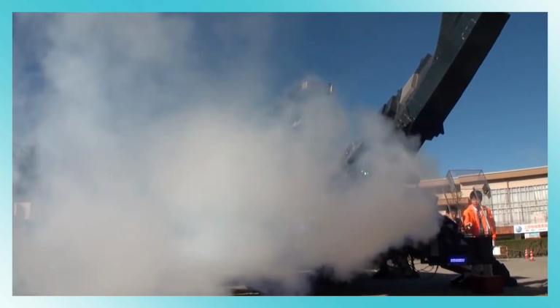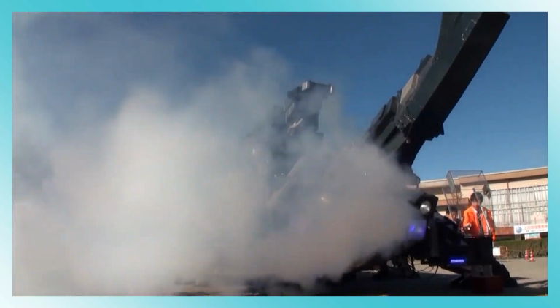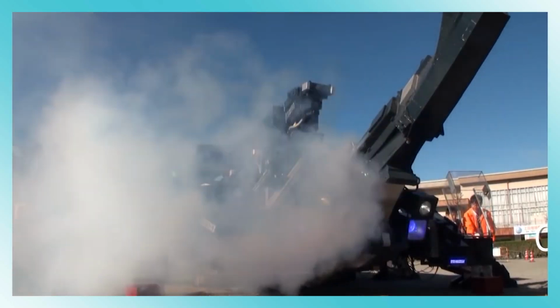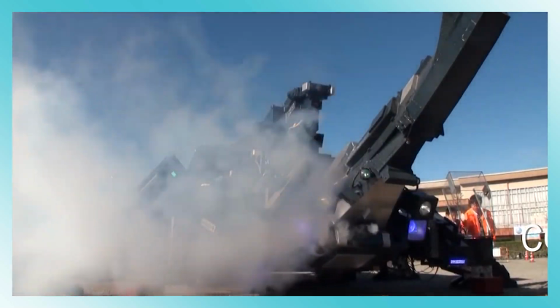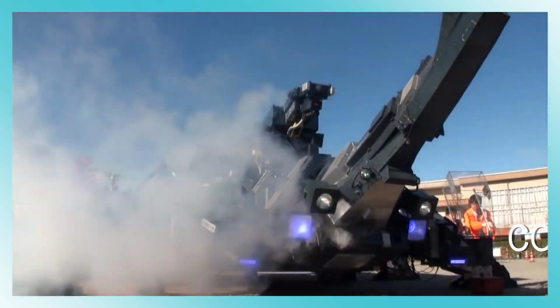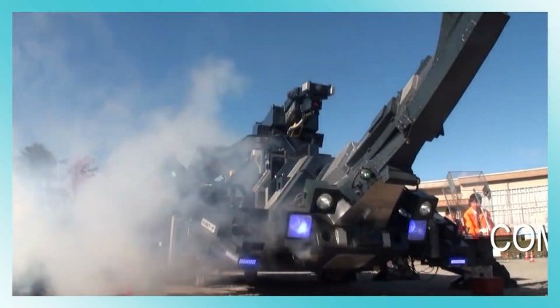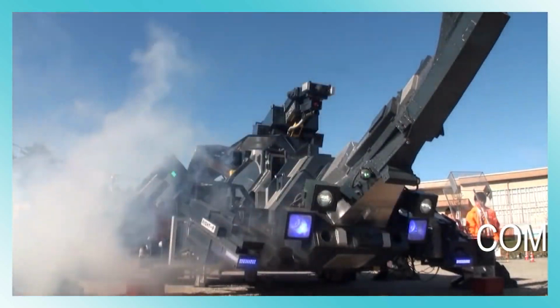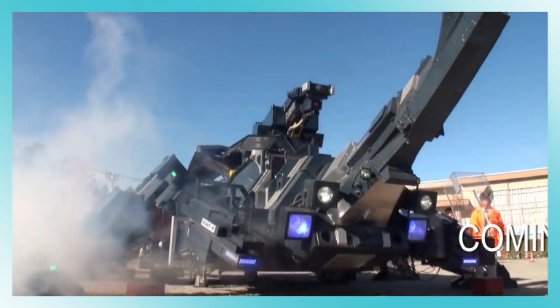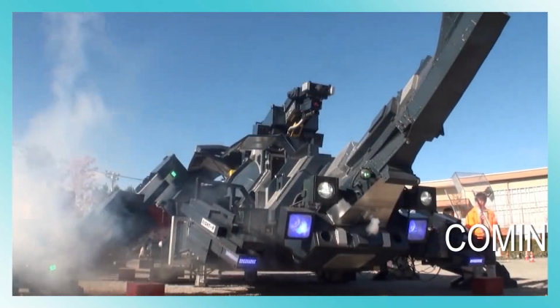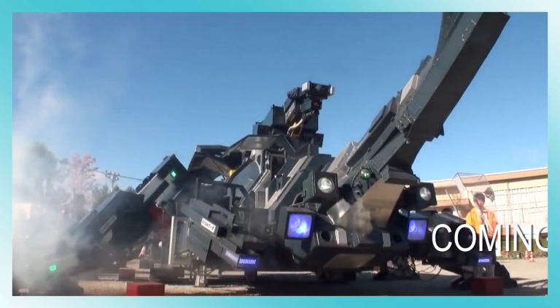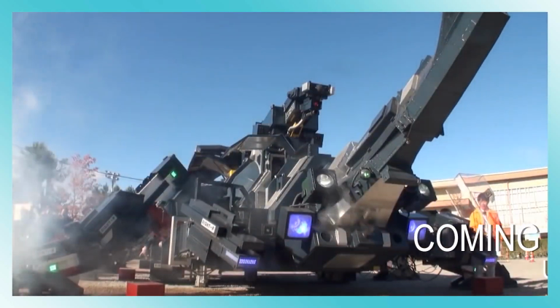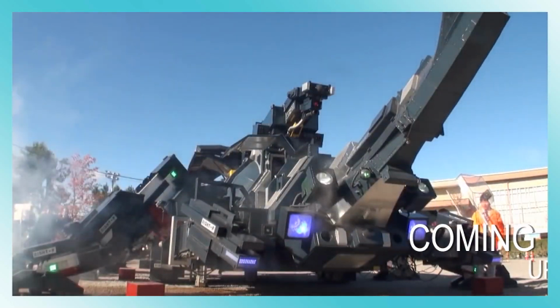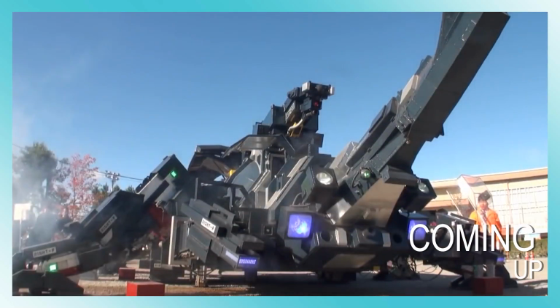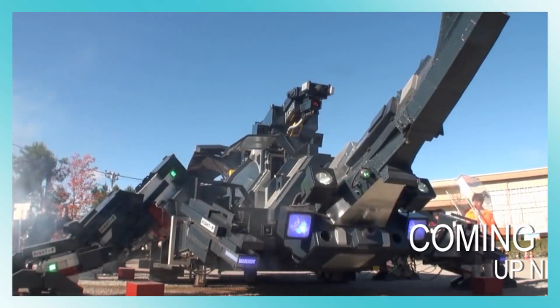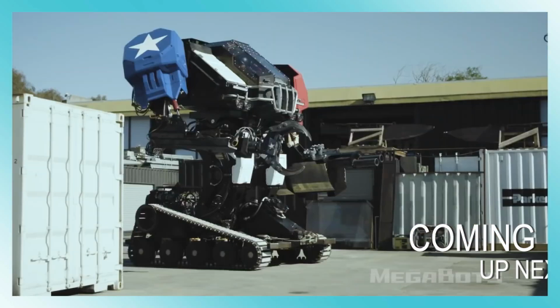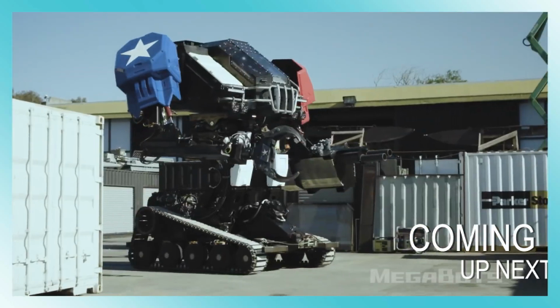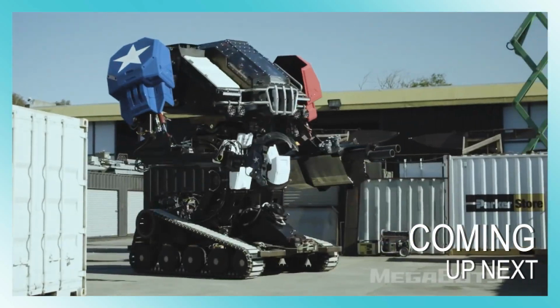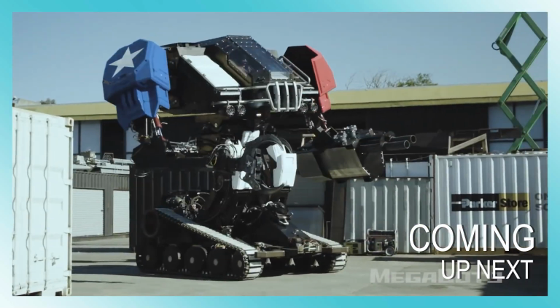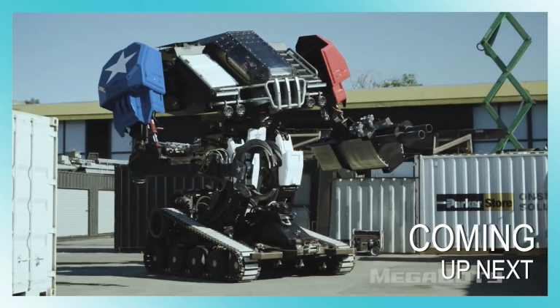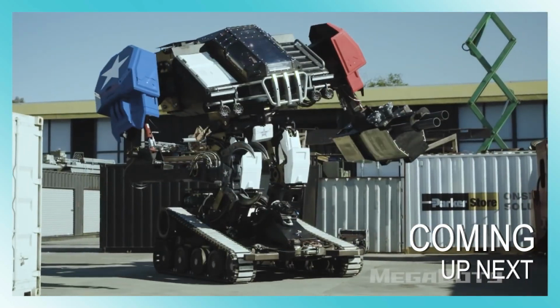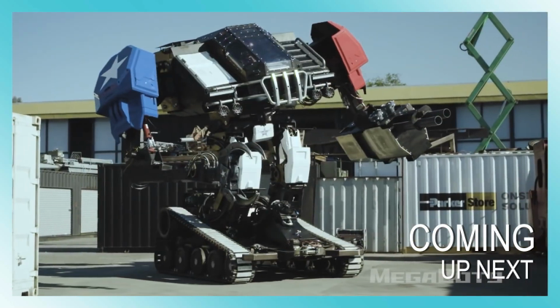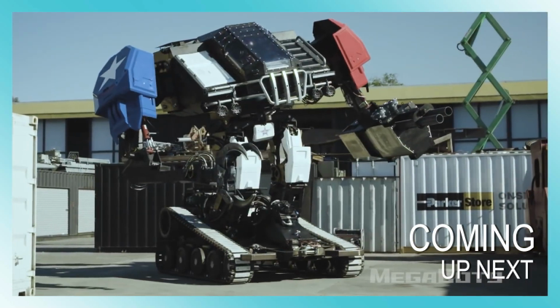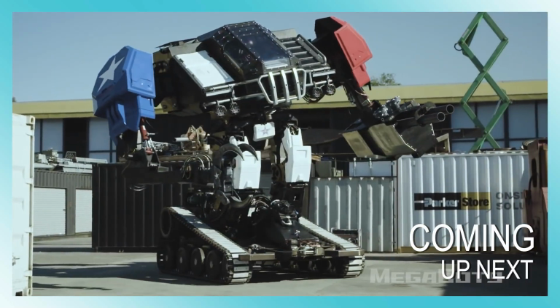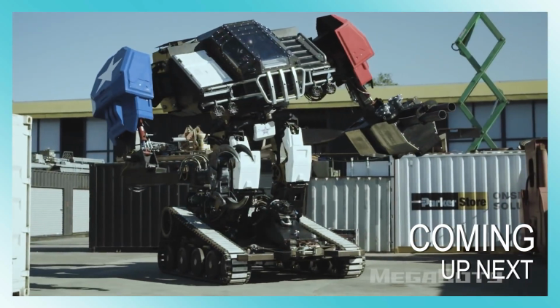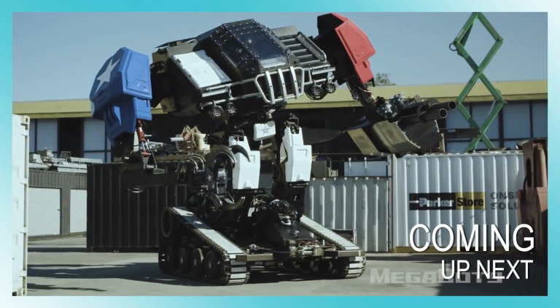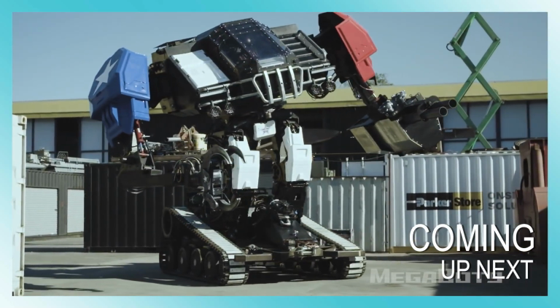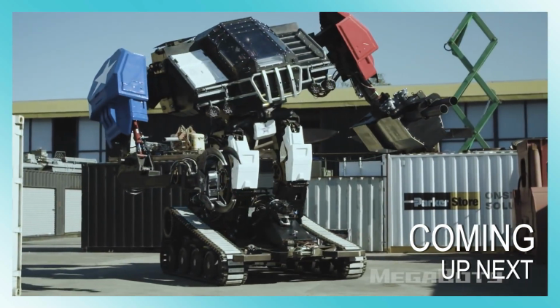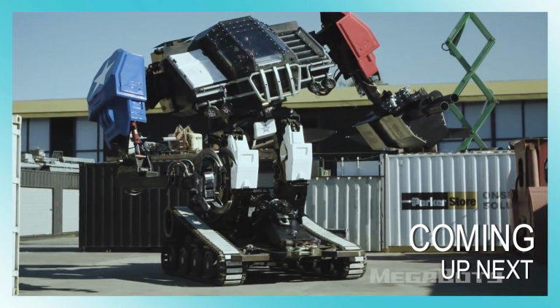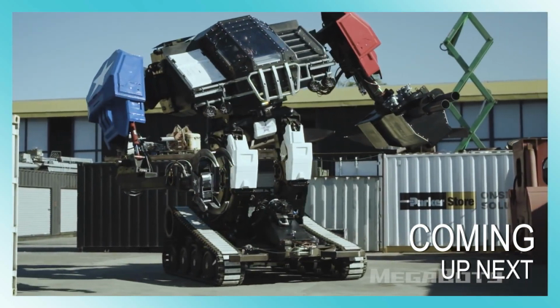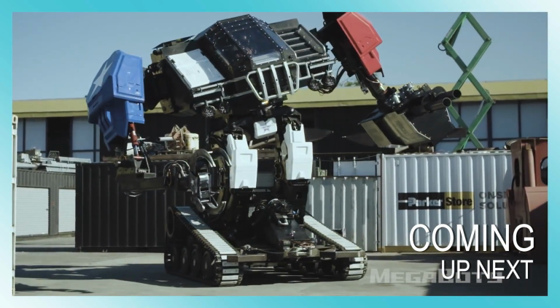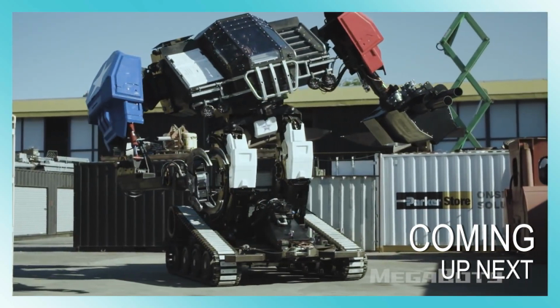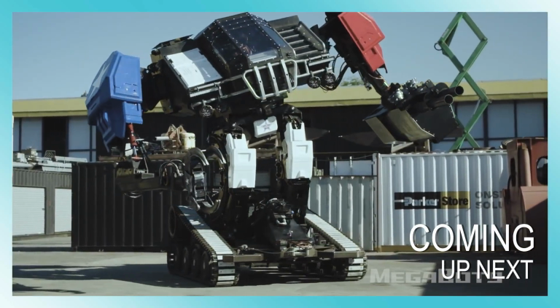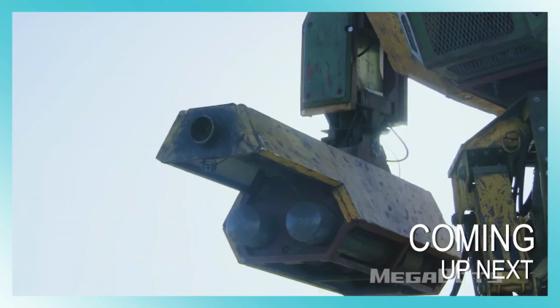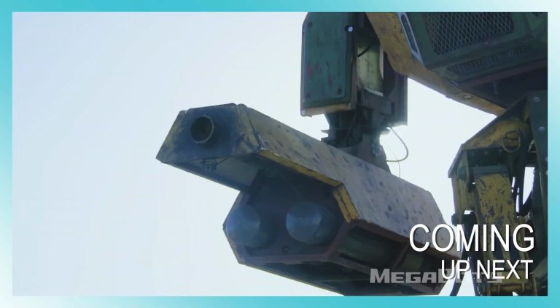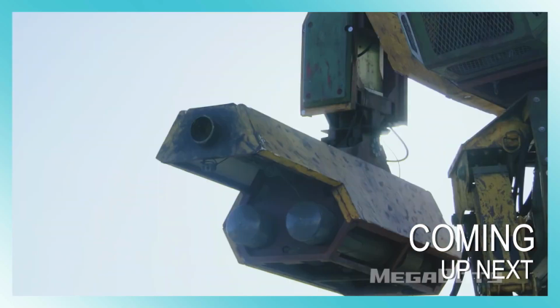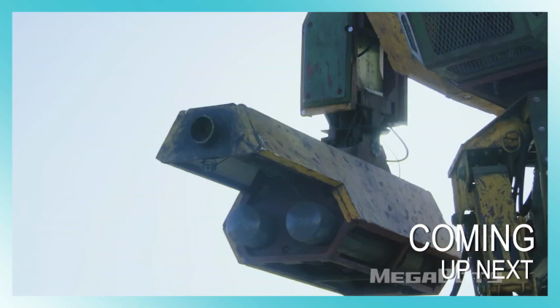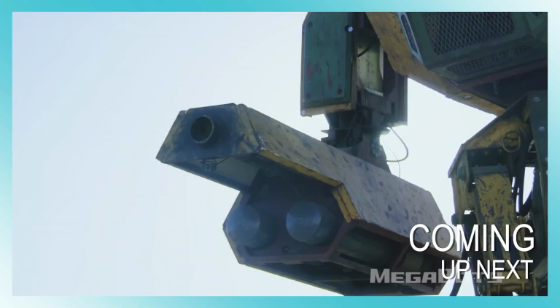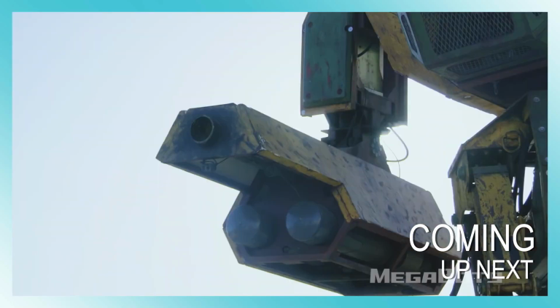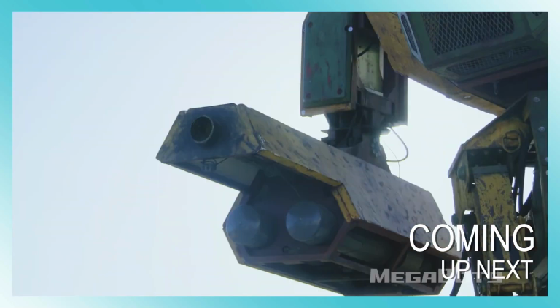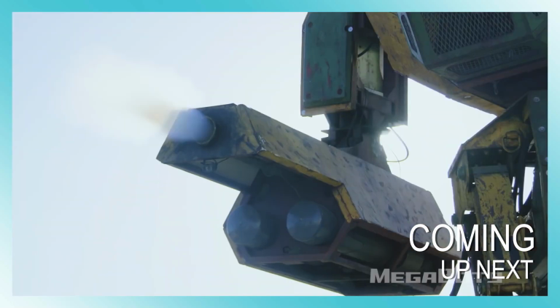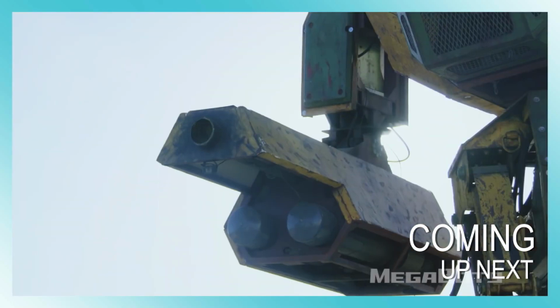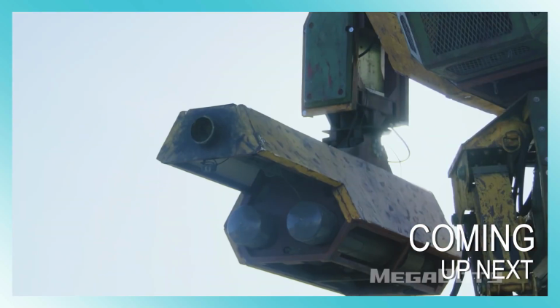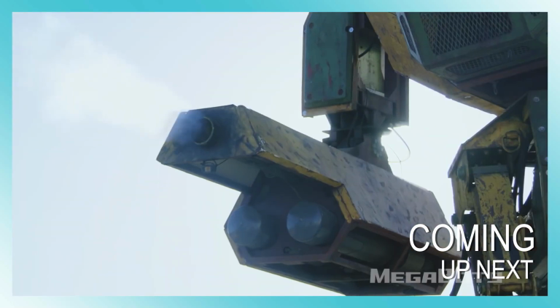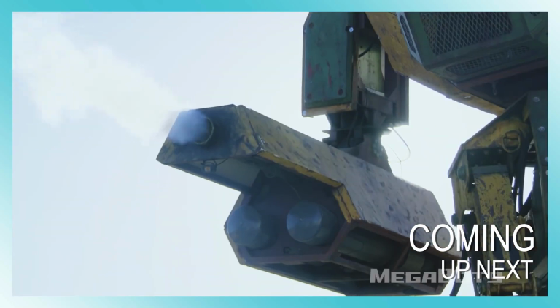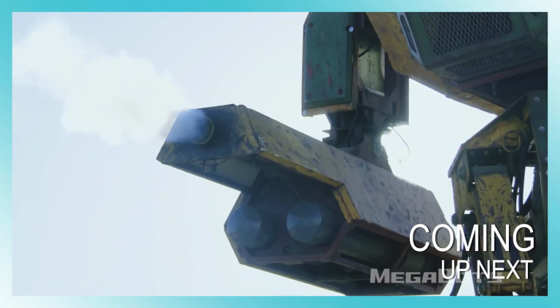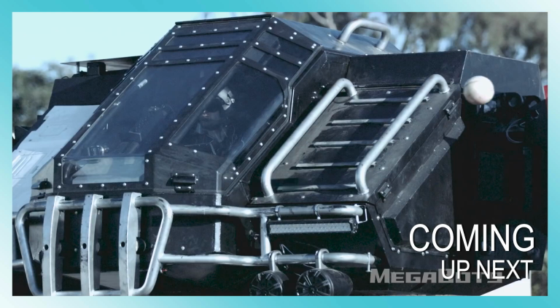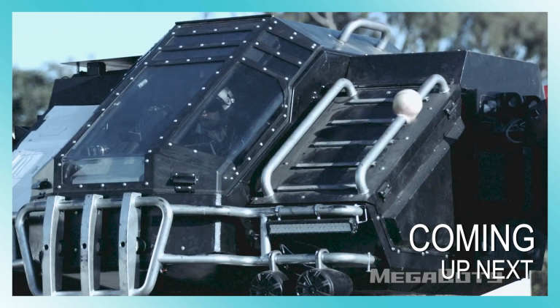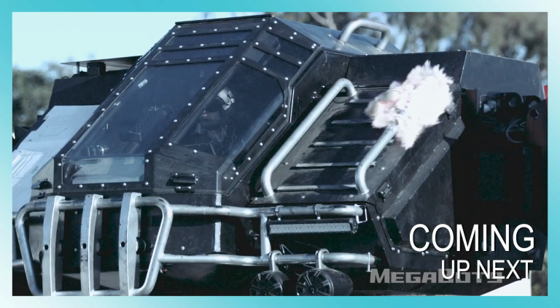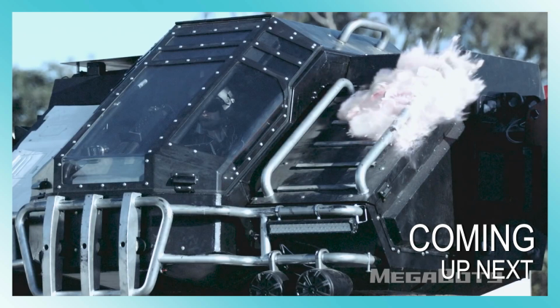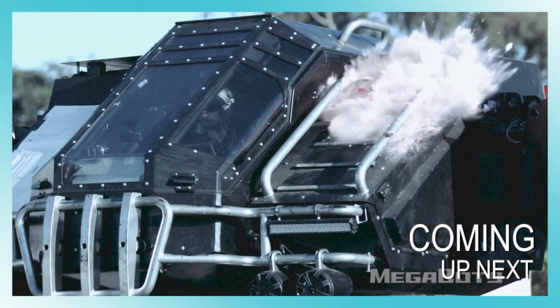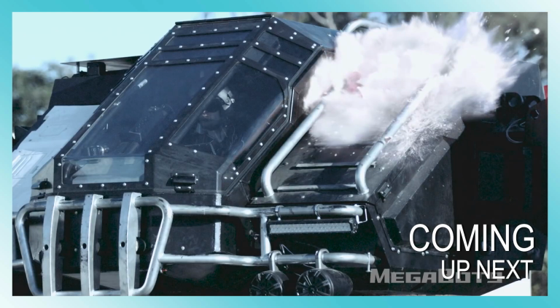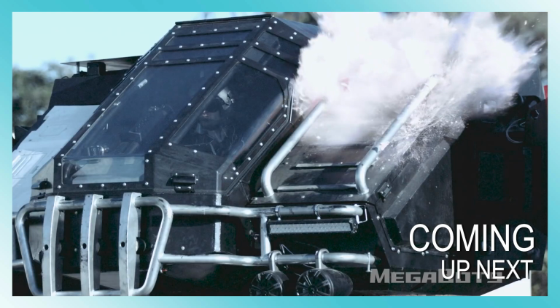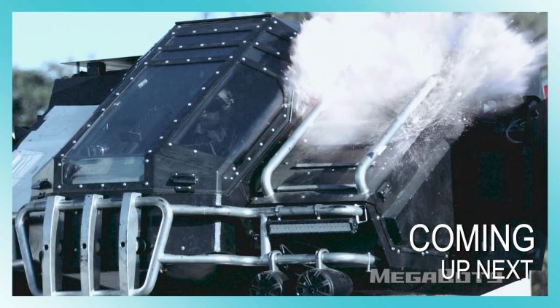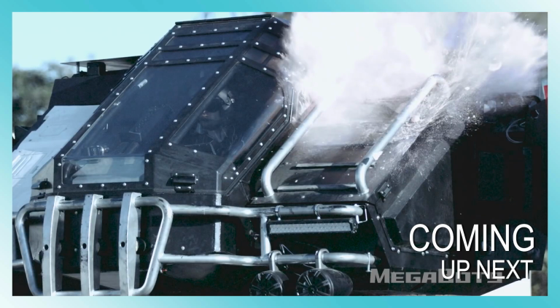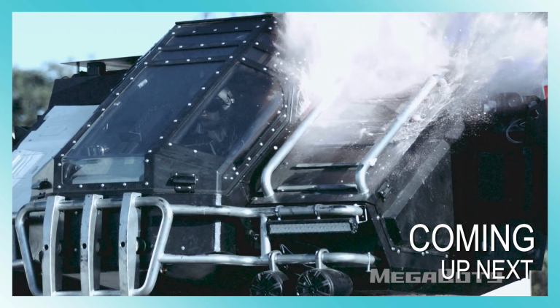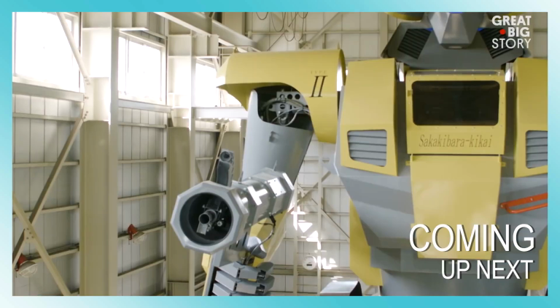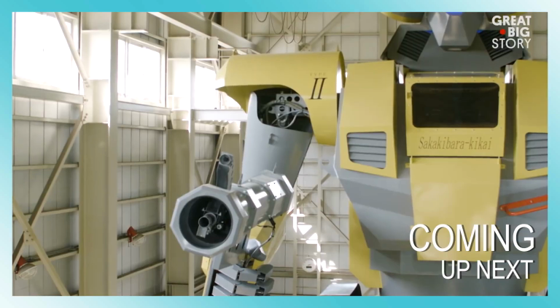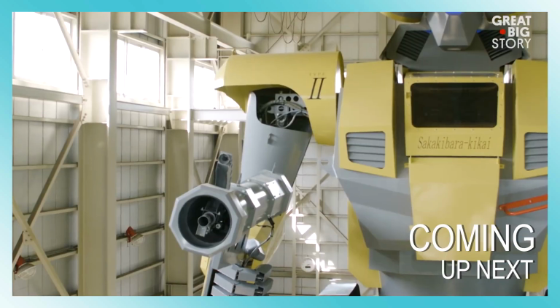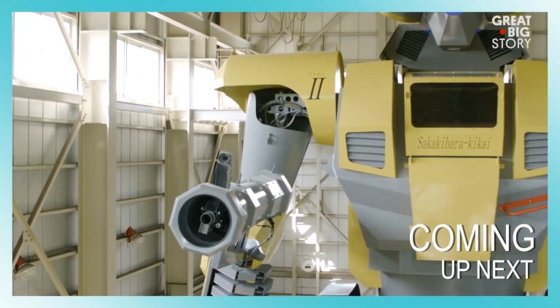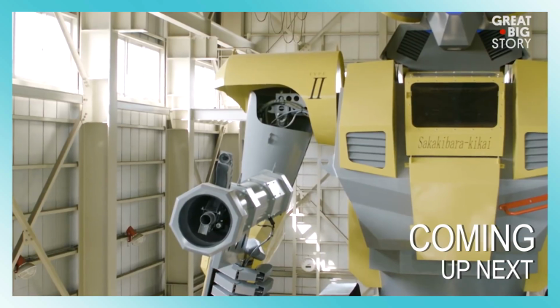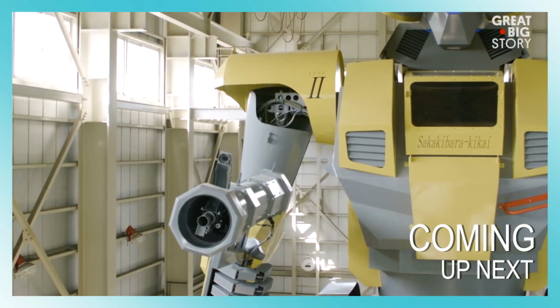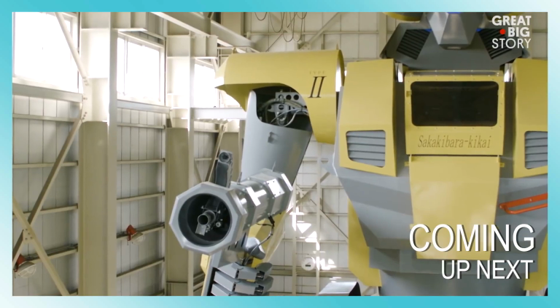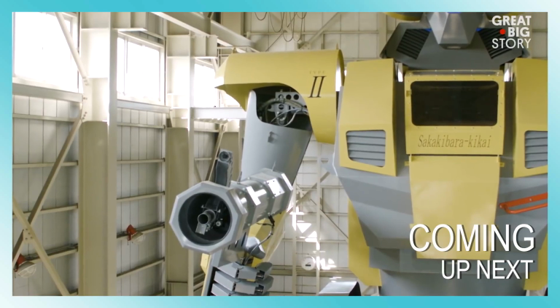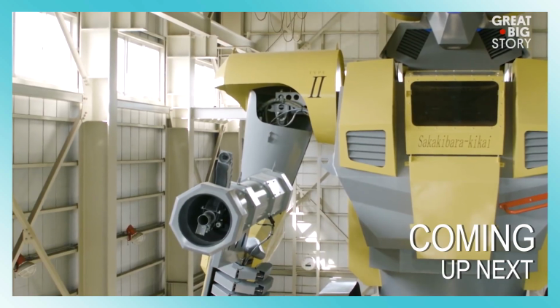Welcome back to another video from my channel. Today we are going to the world's strangest giant robot inventions.